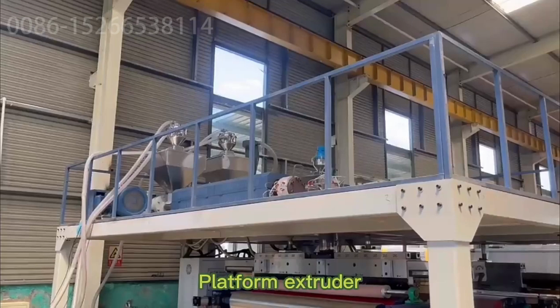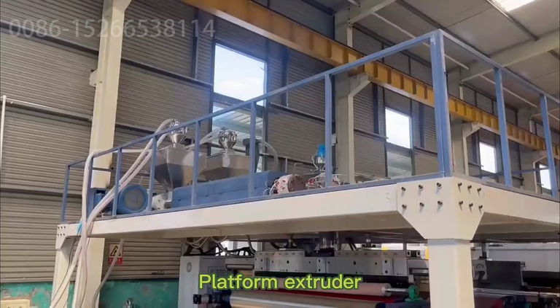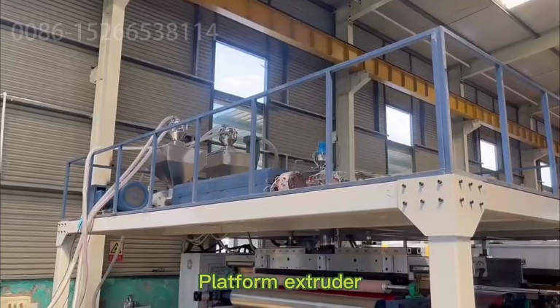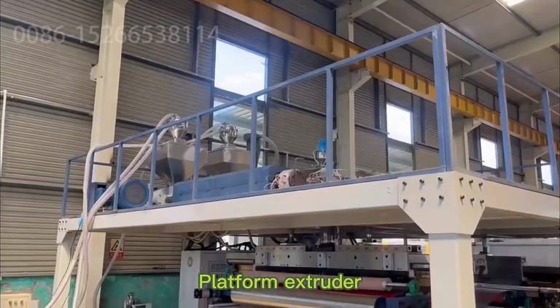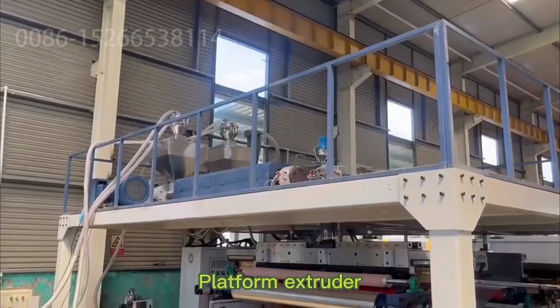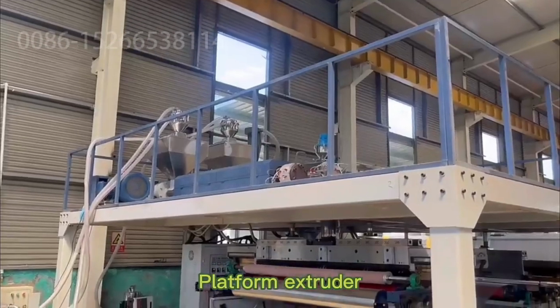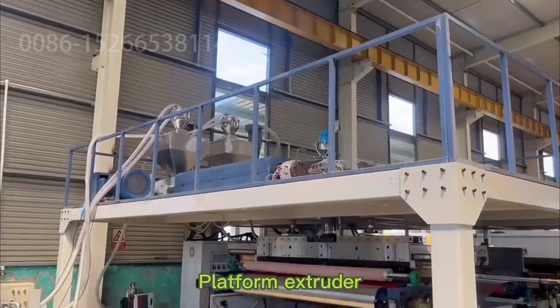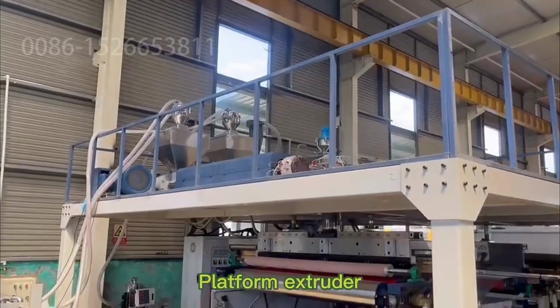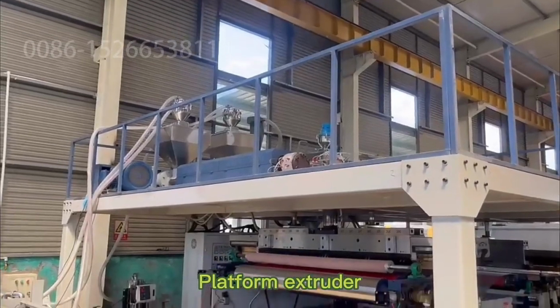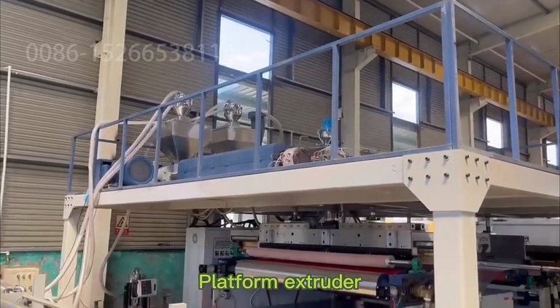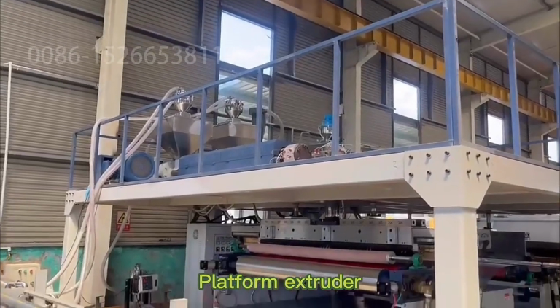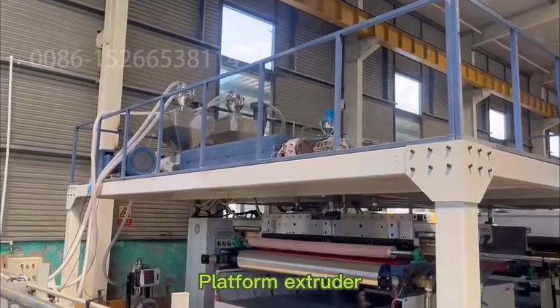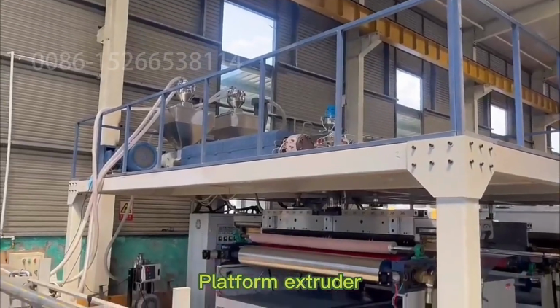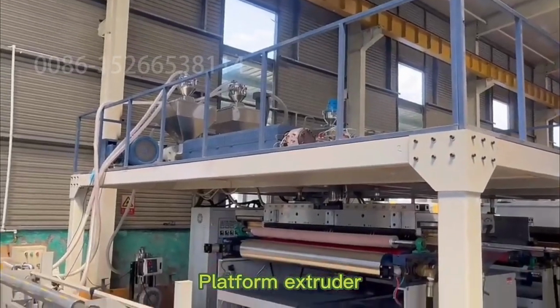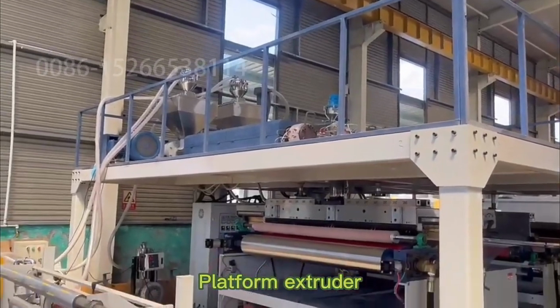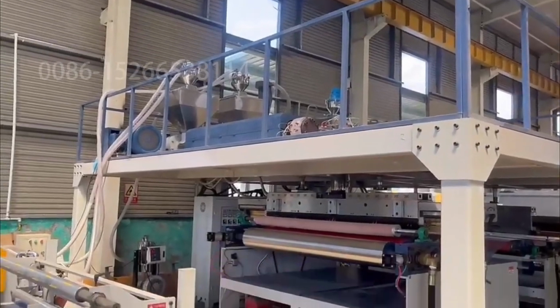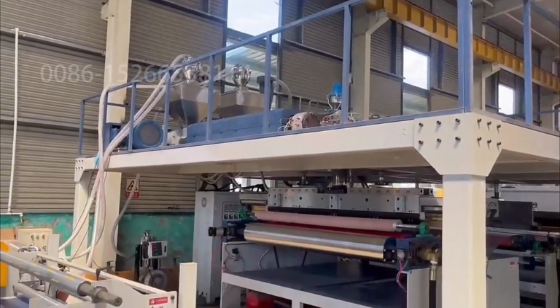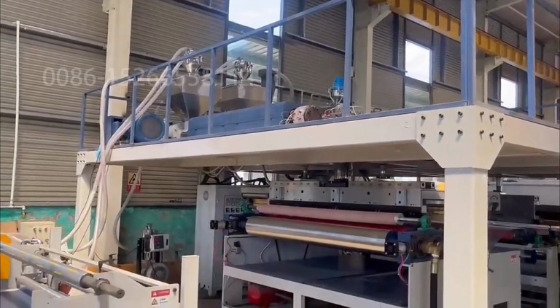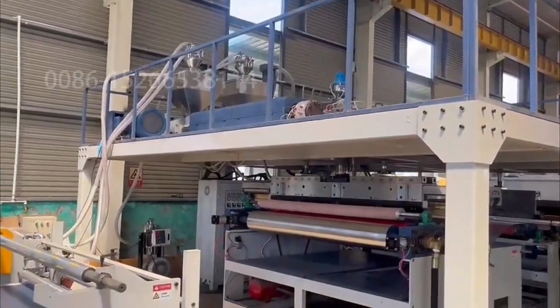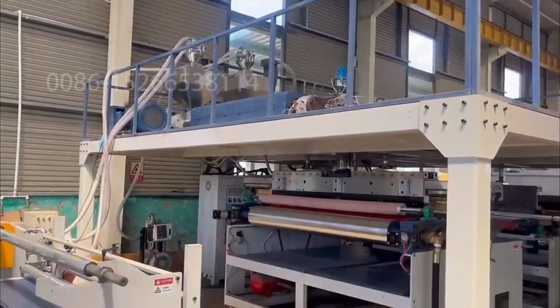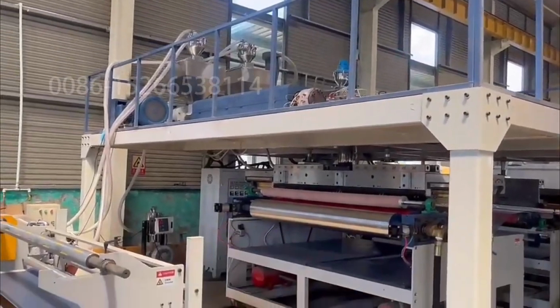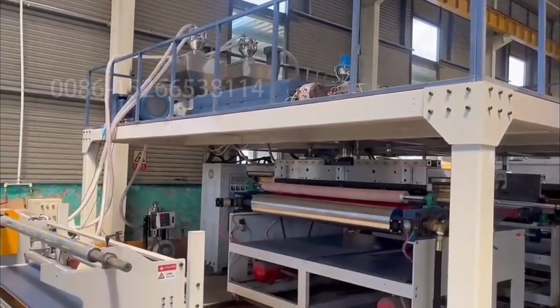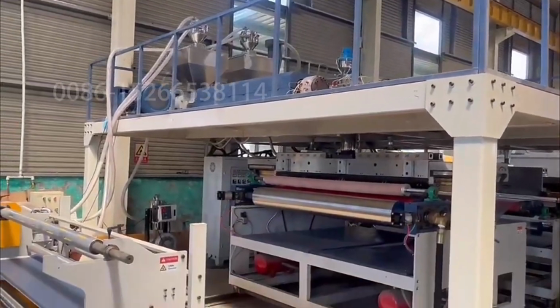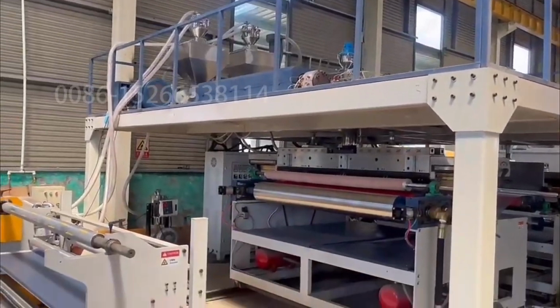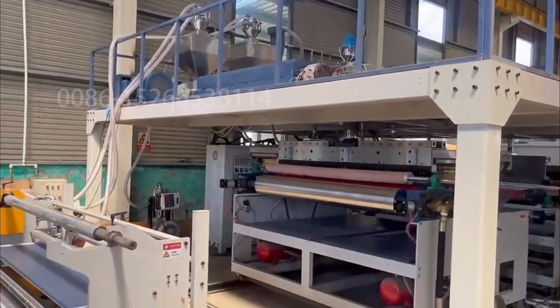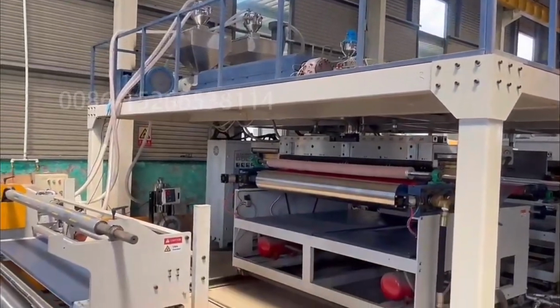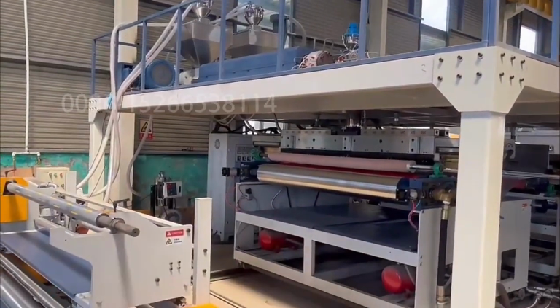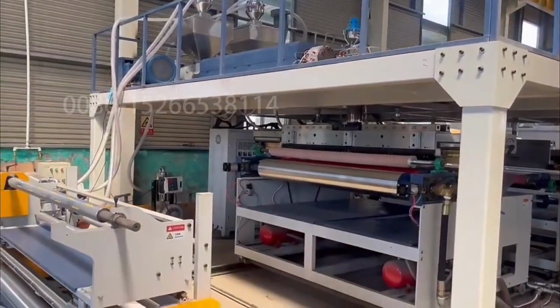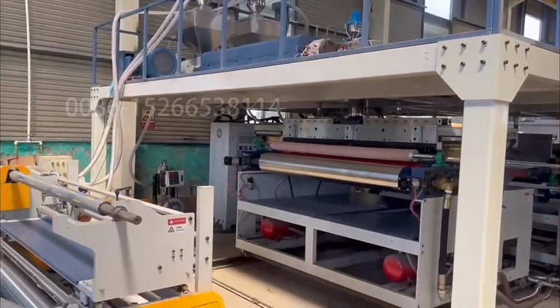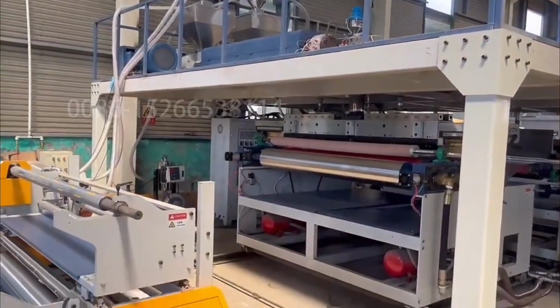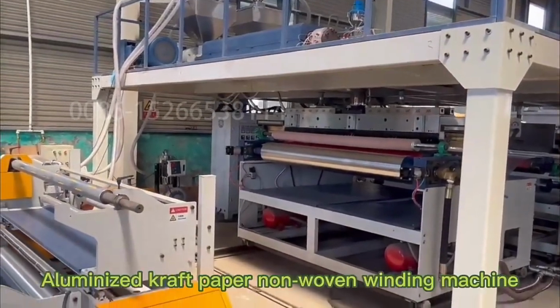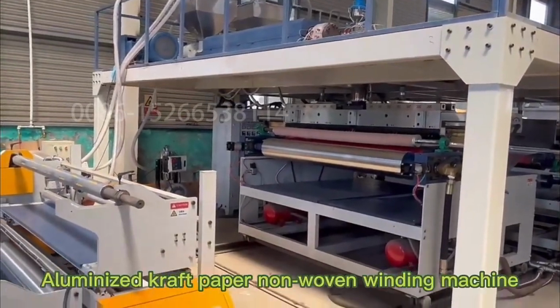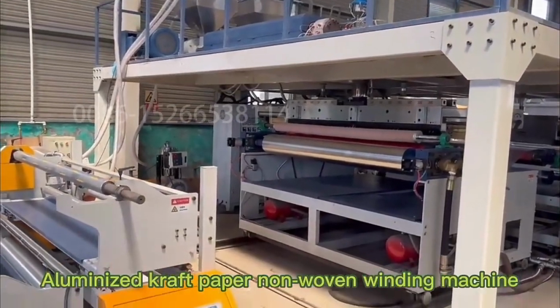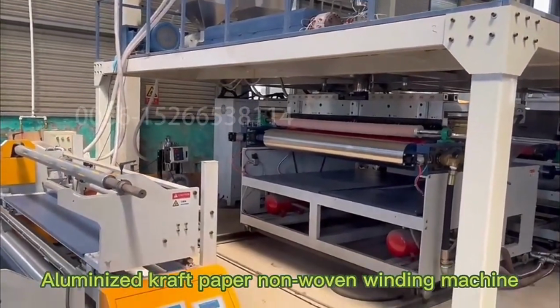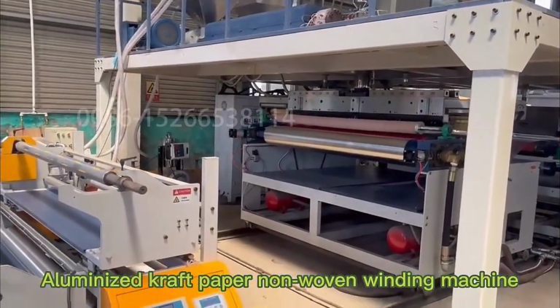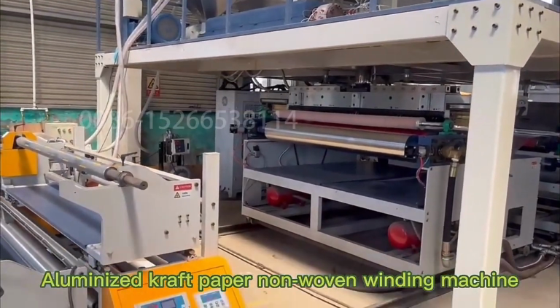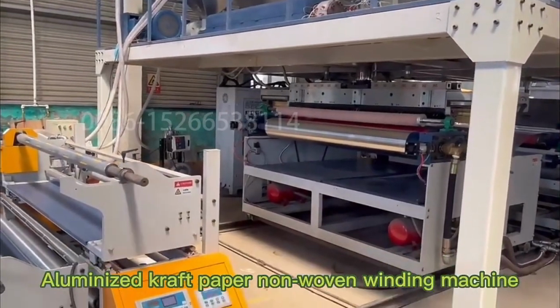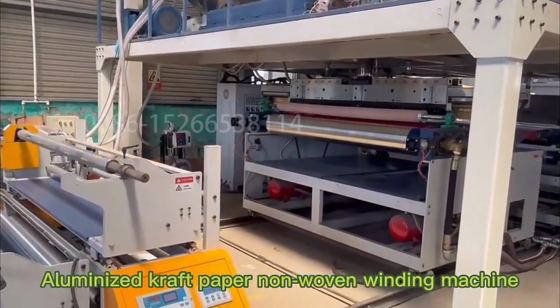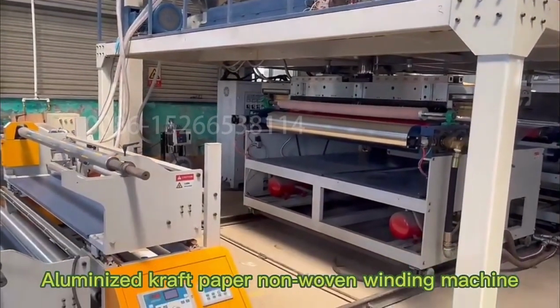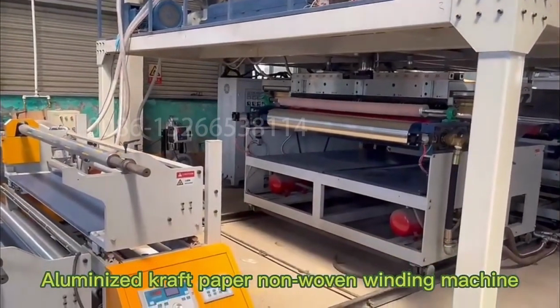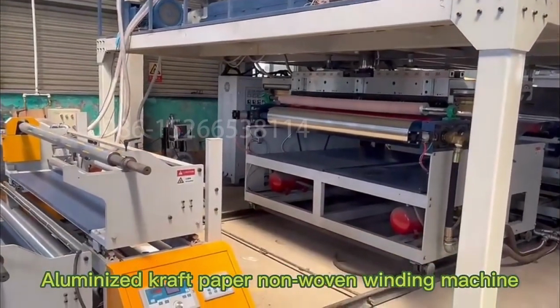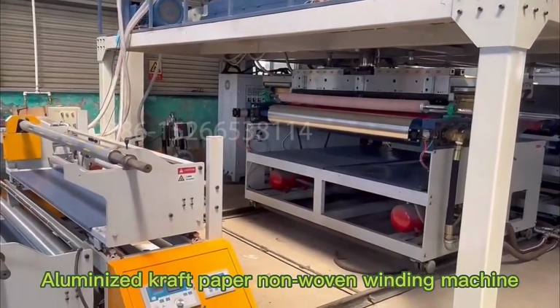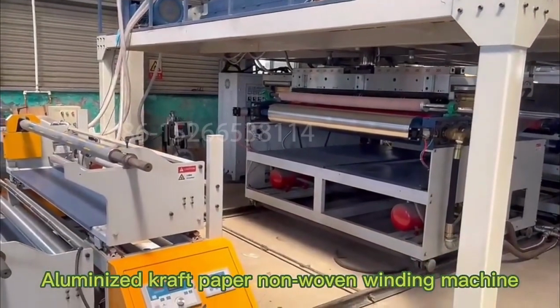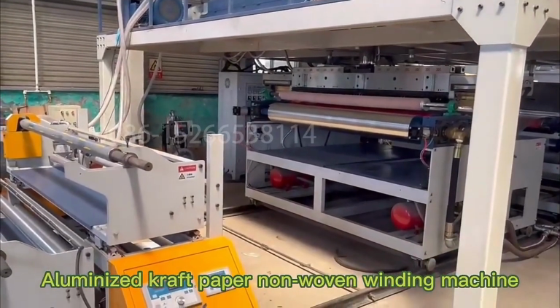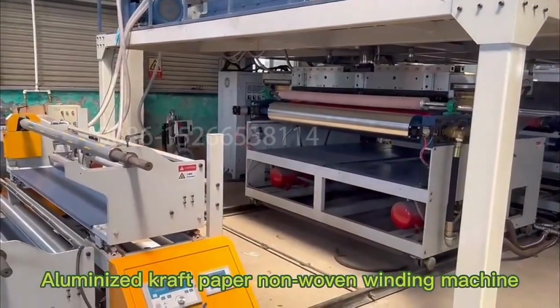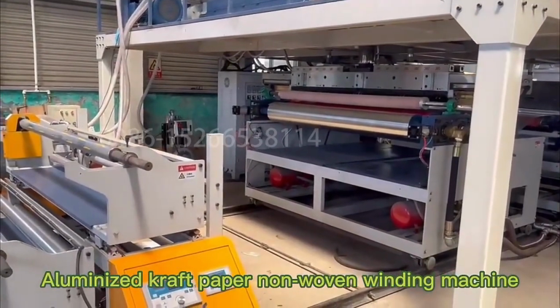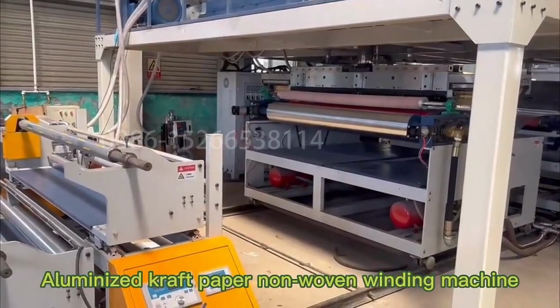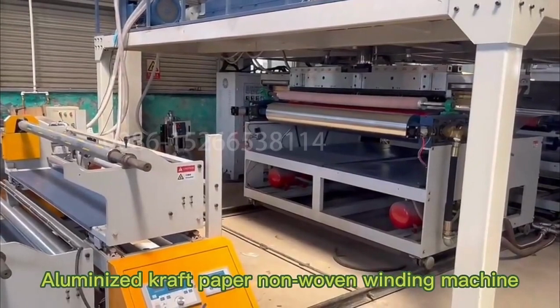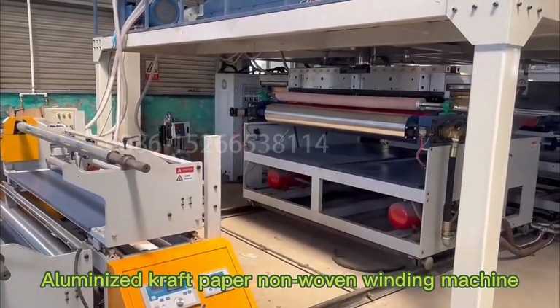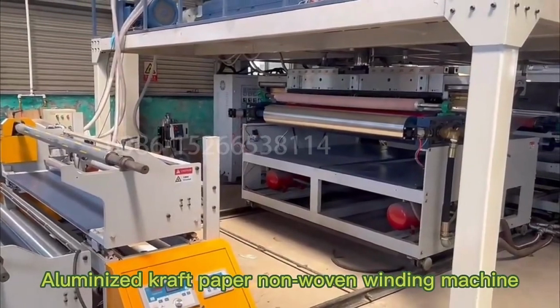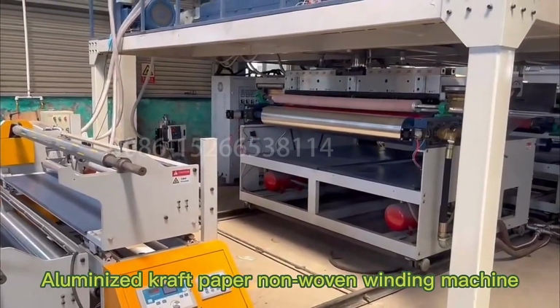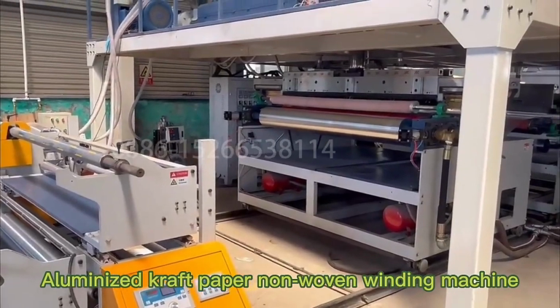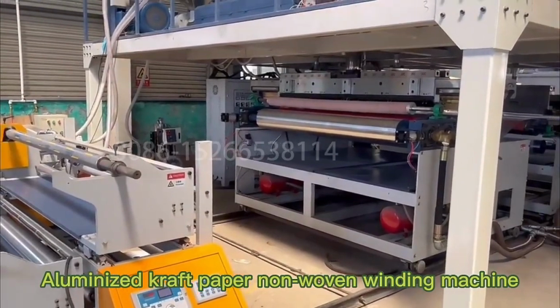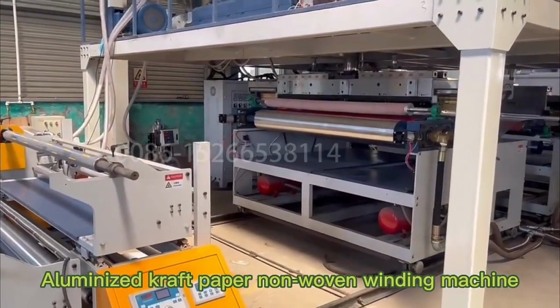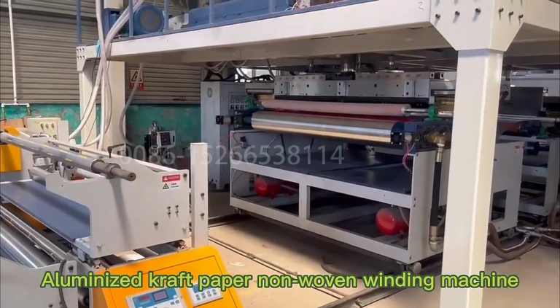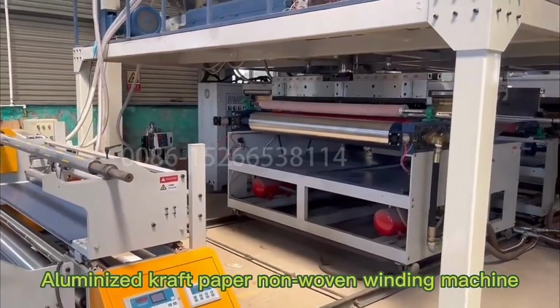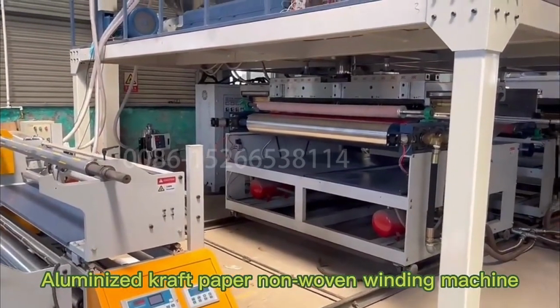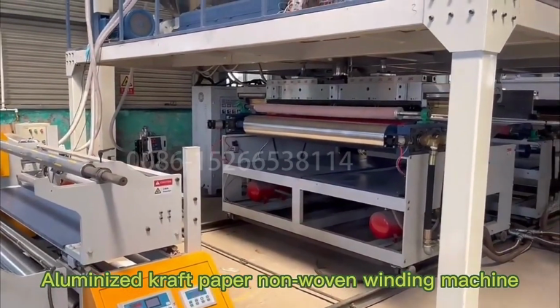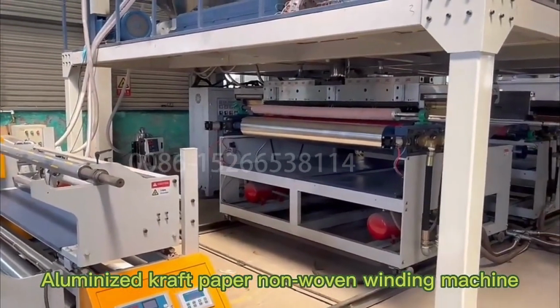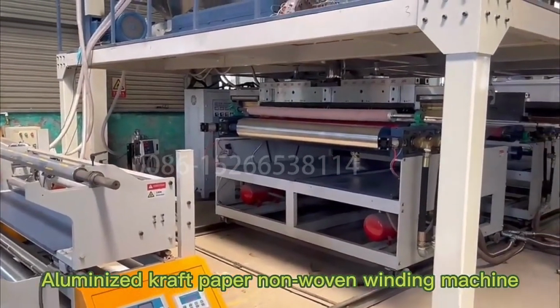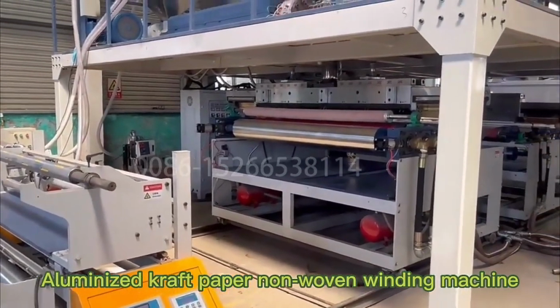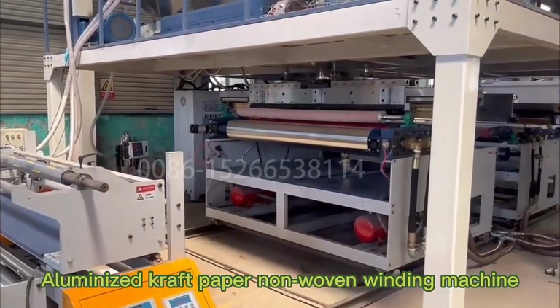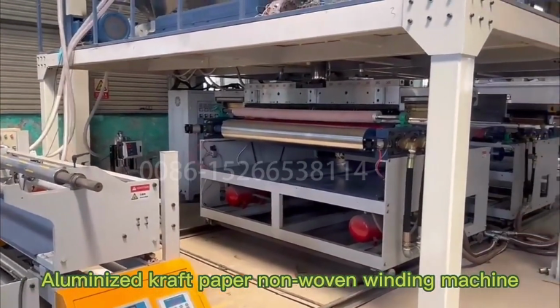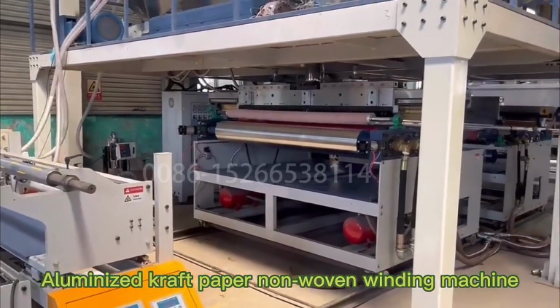Platform Extruder. Aluminize the craft paper non-woven vending machine.